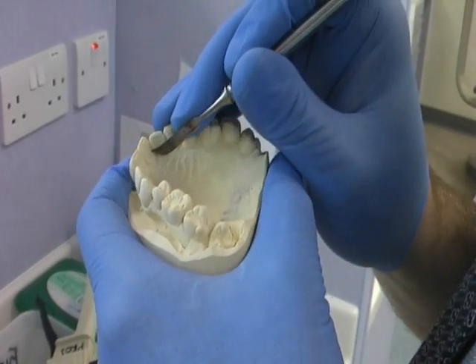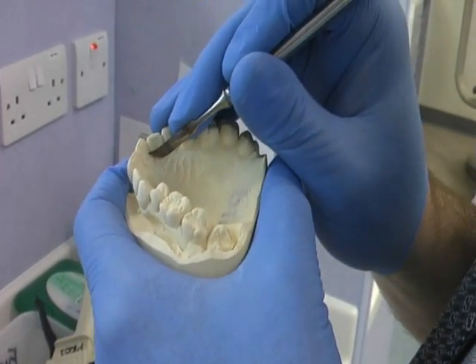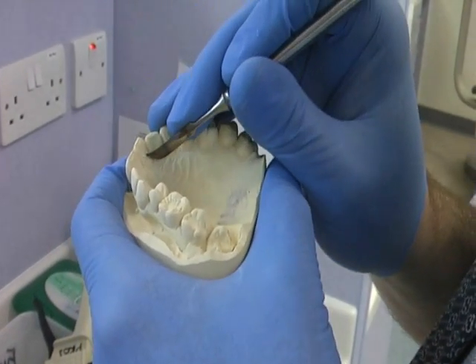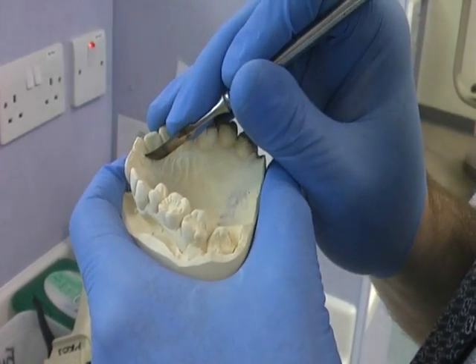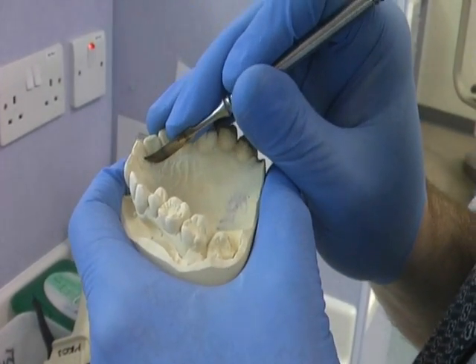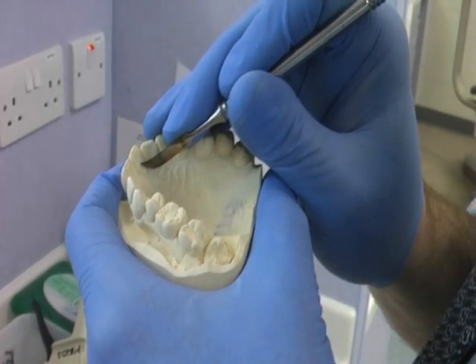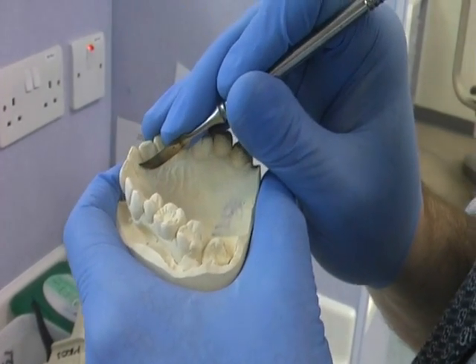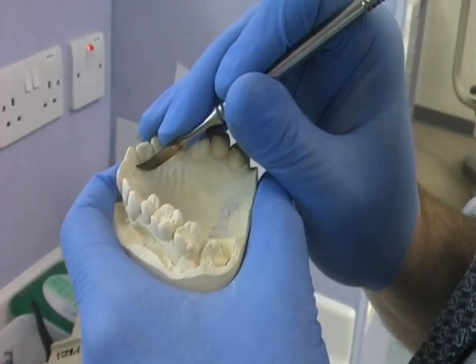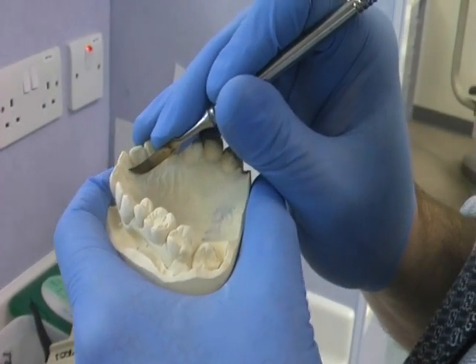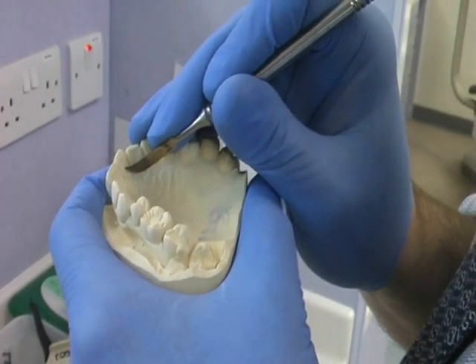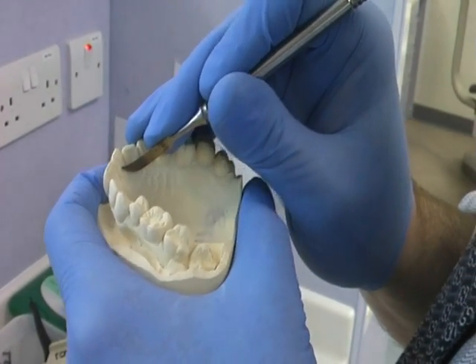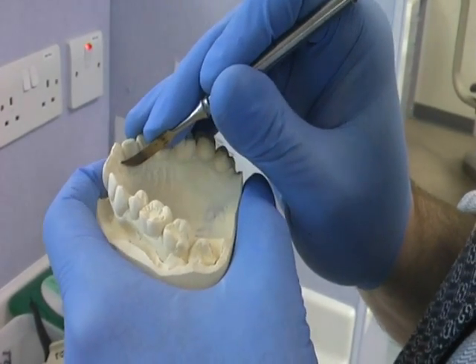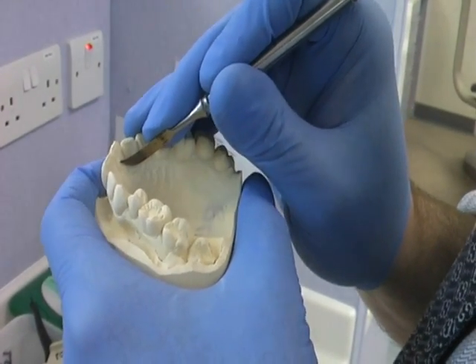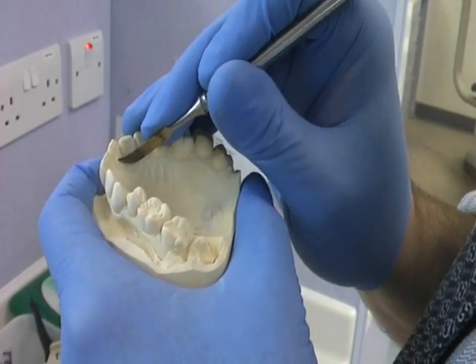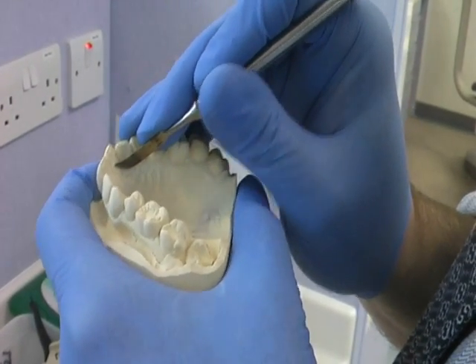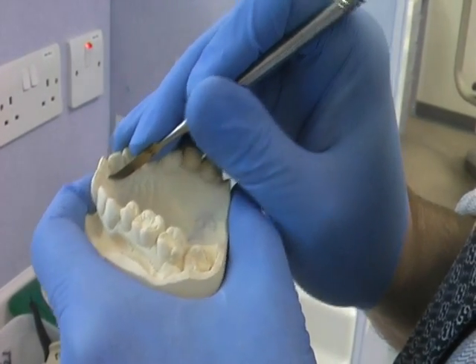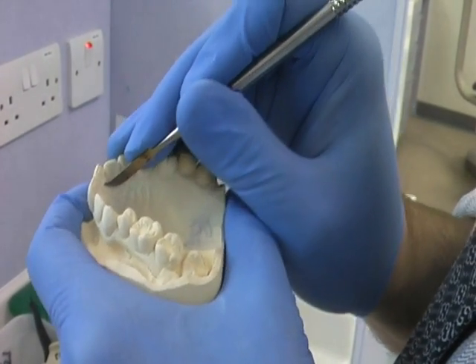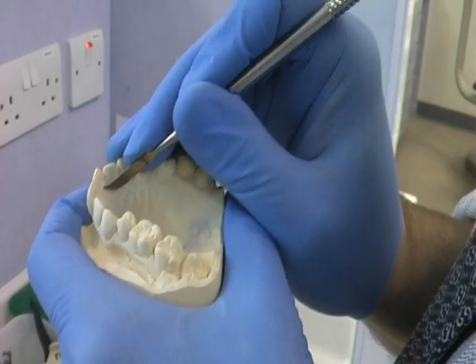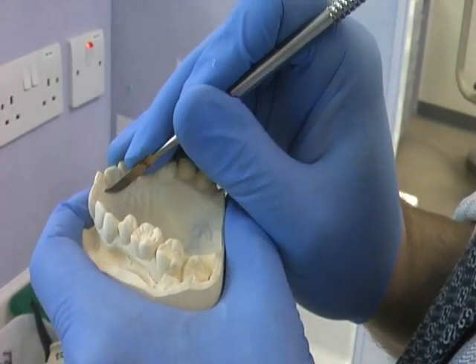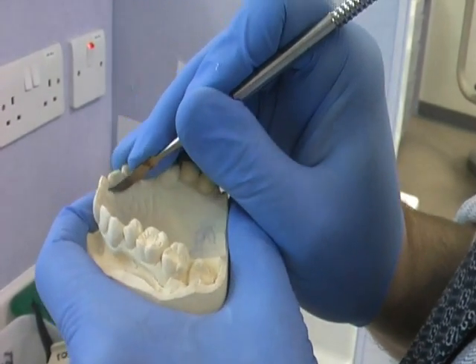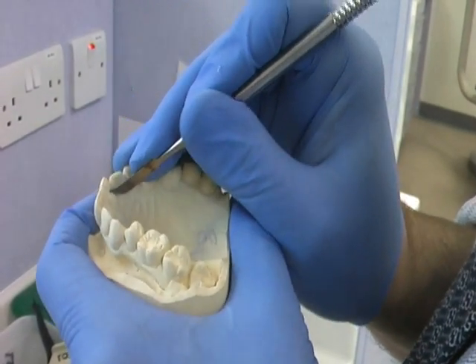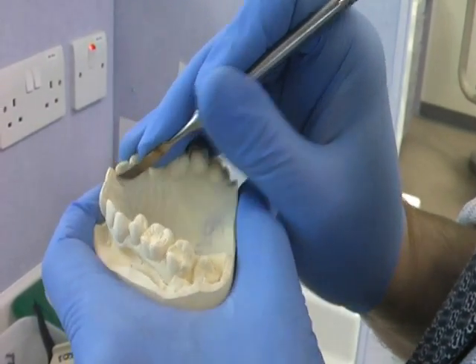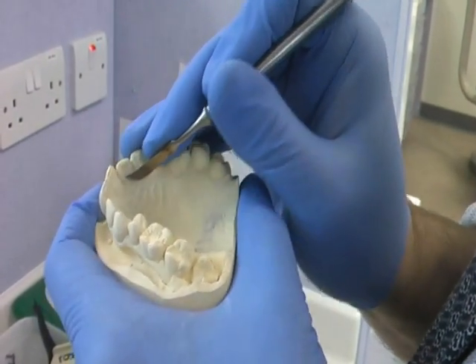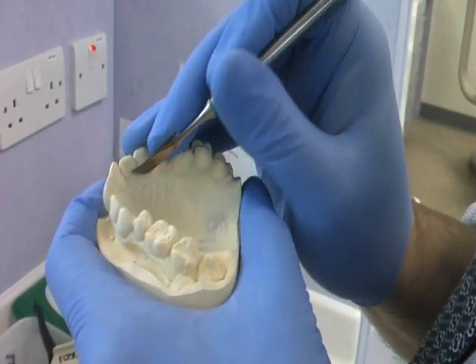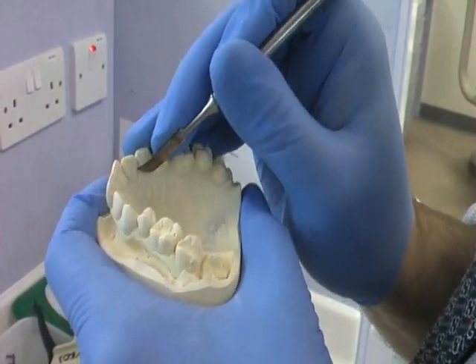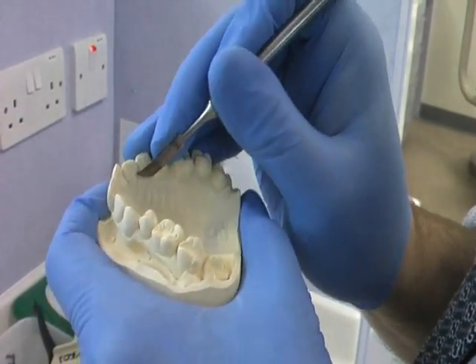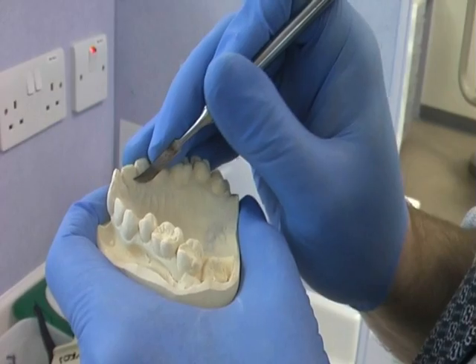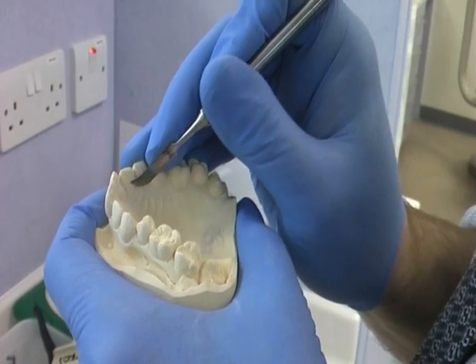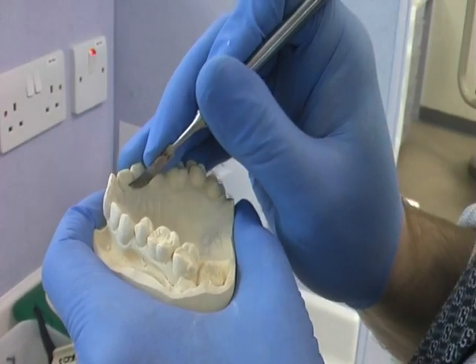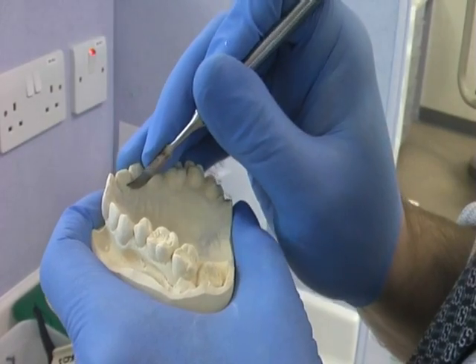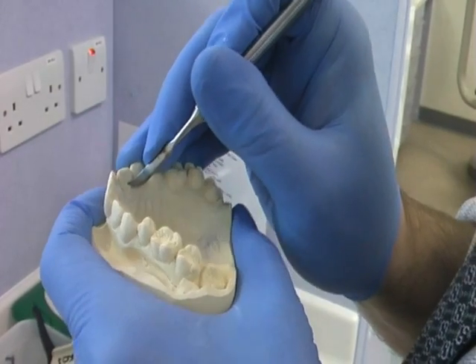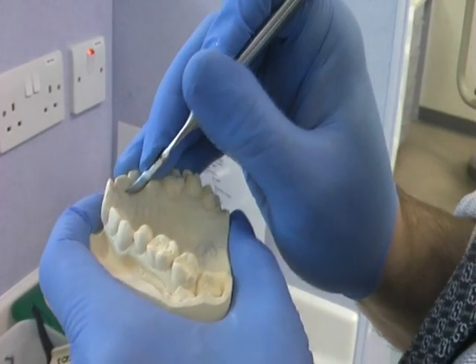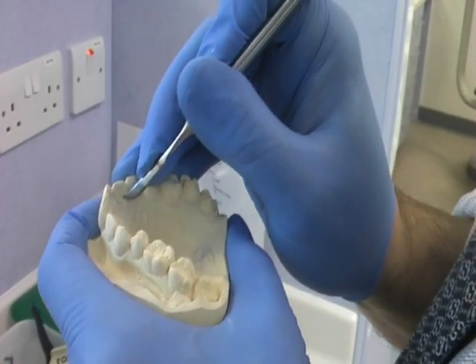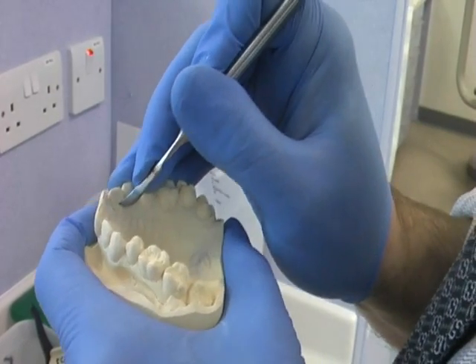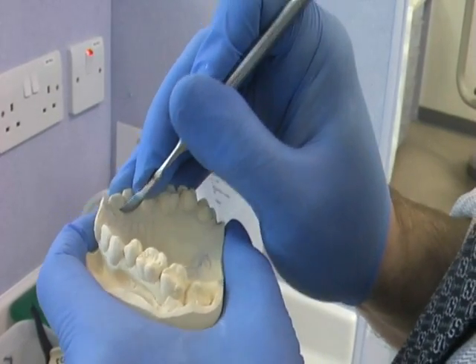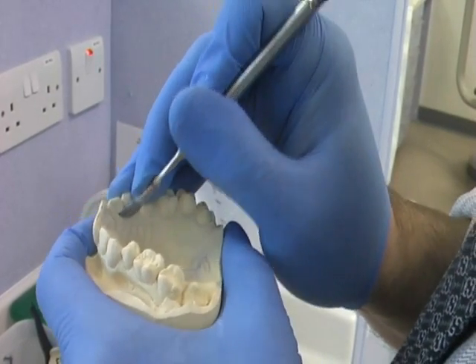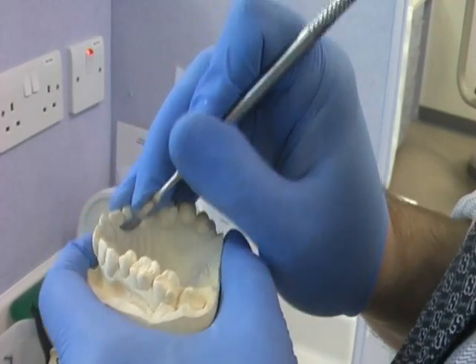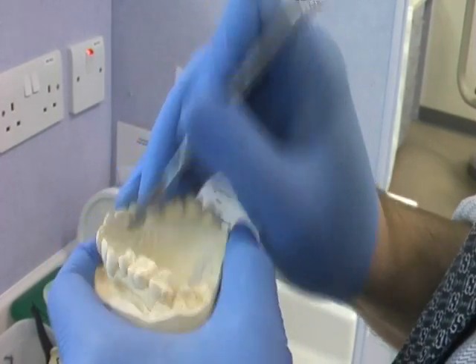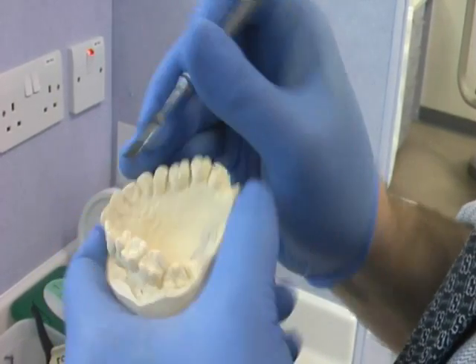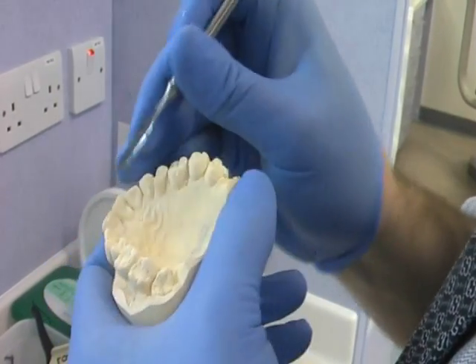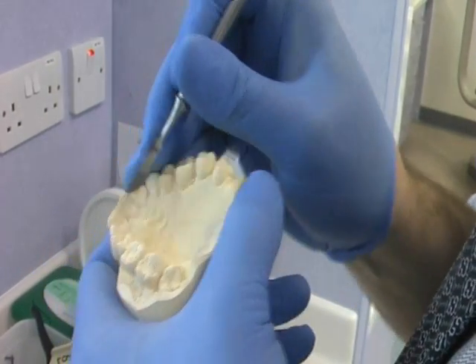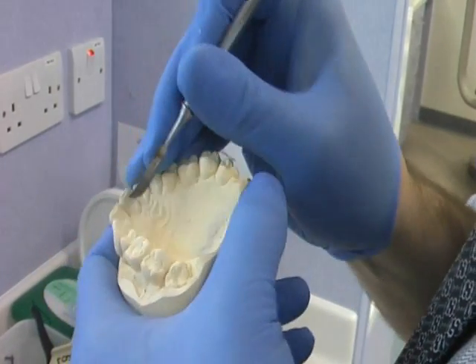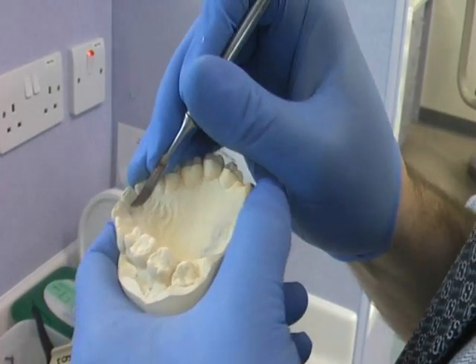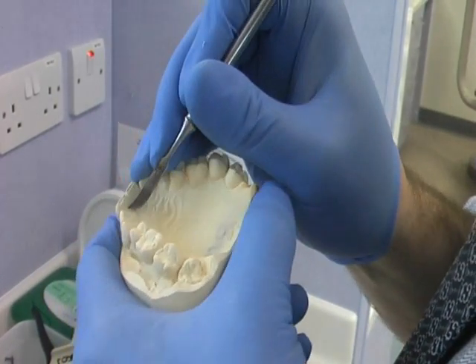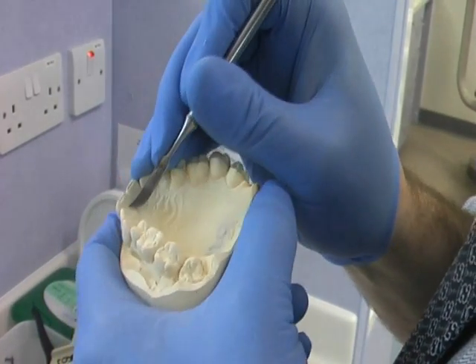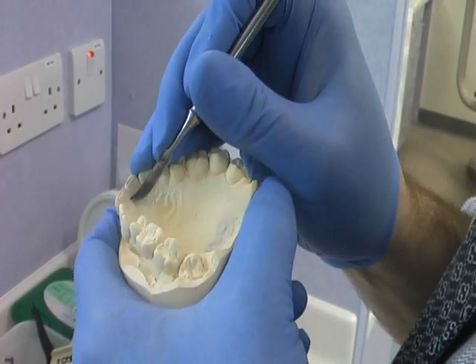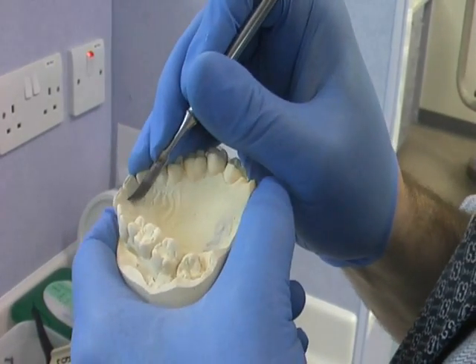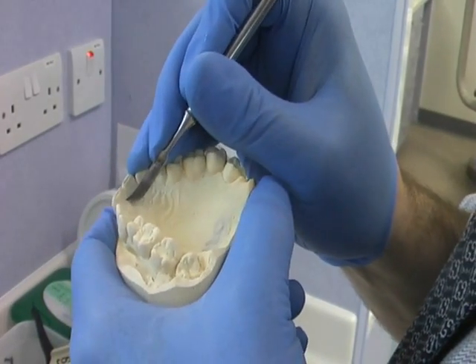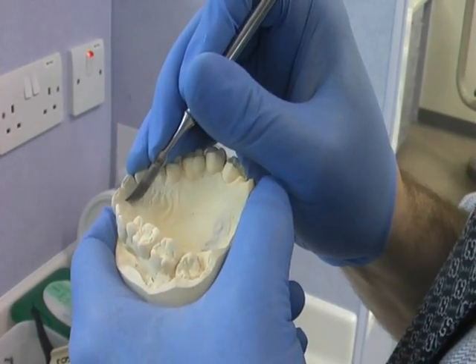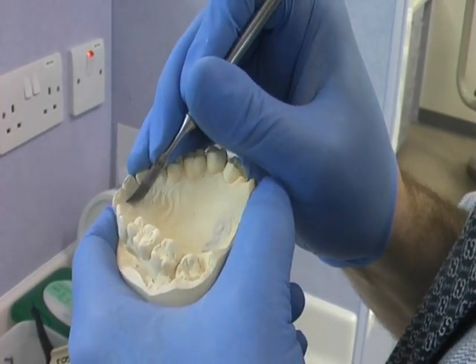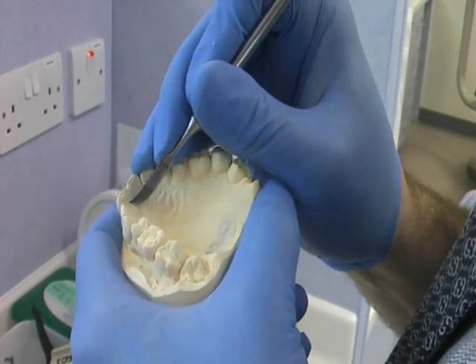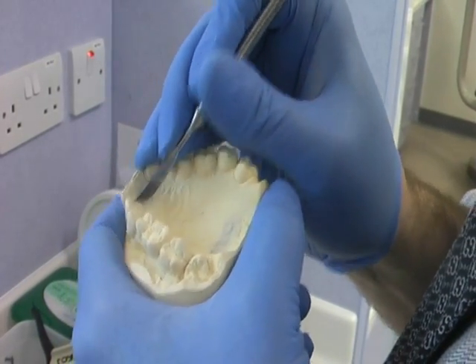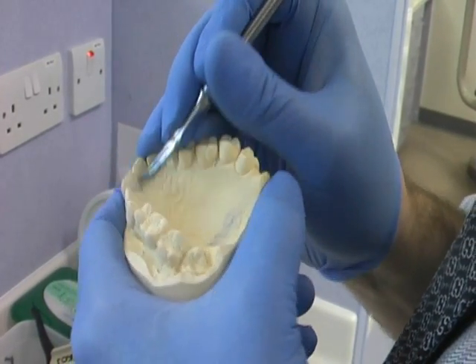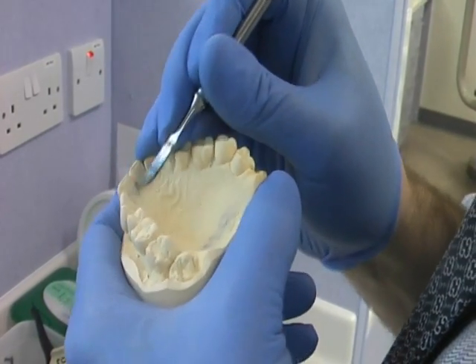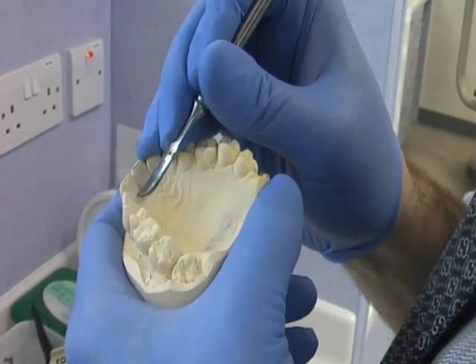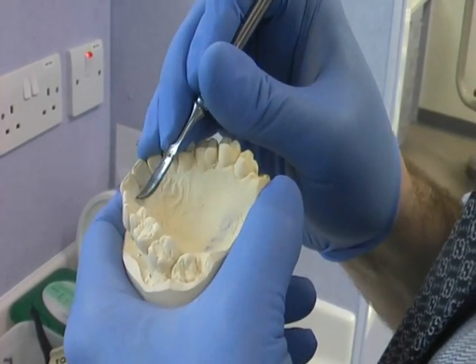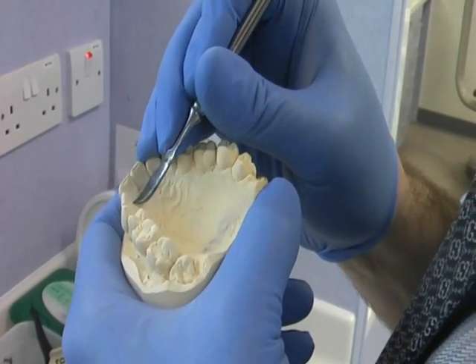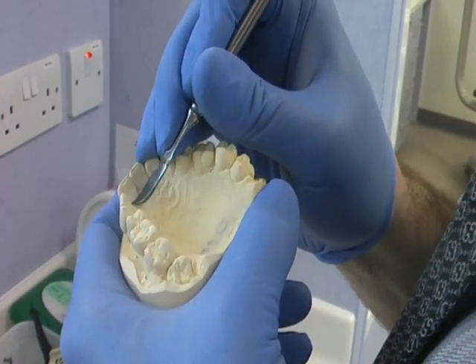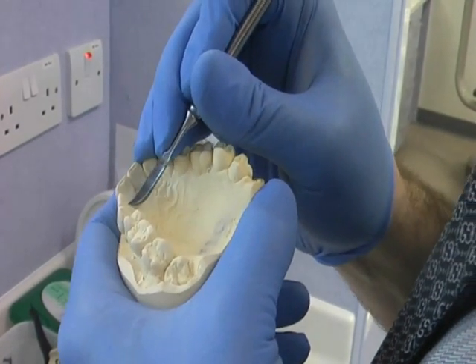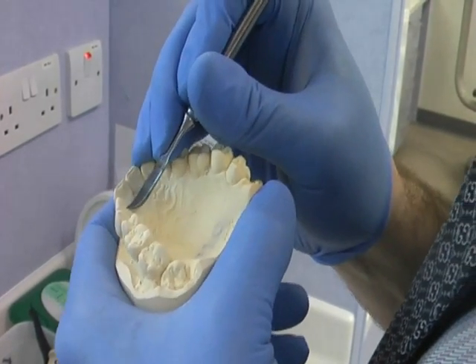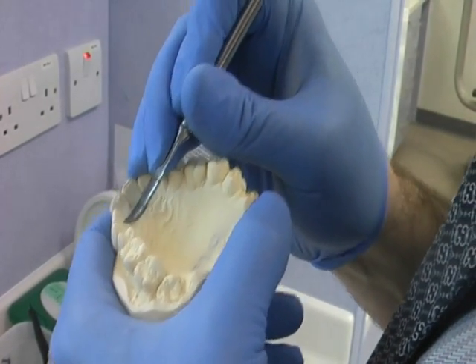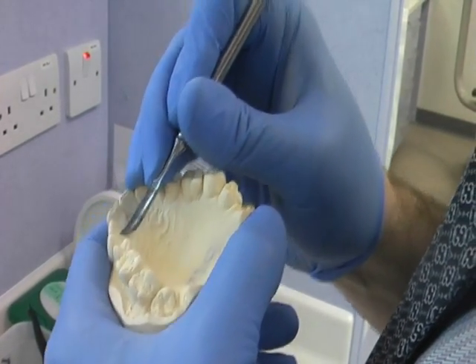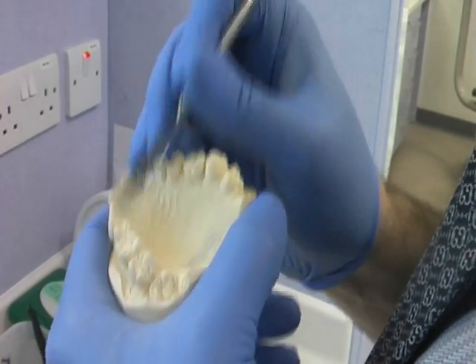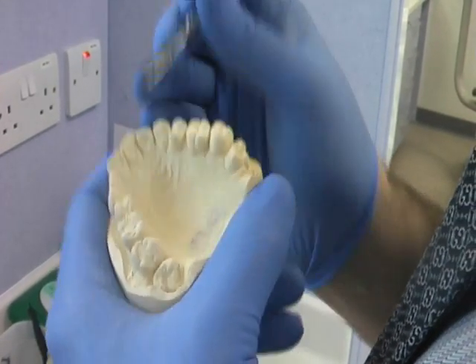Have a look at your cast. Any nodules or irregularities must be removed as shown here. This is called grooming the cast.